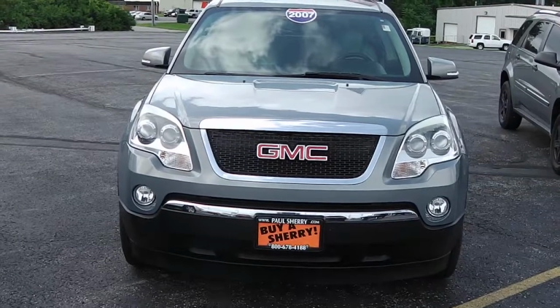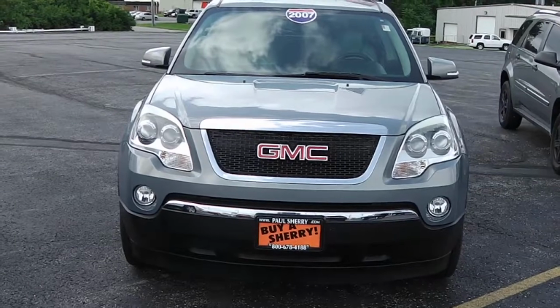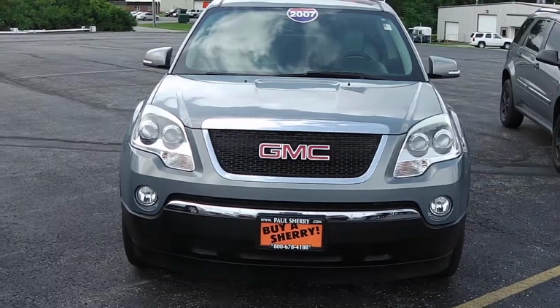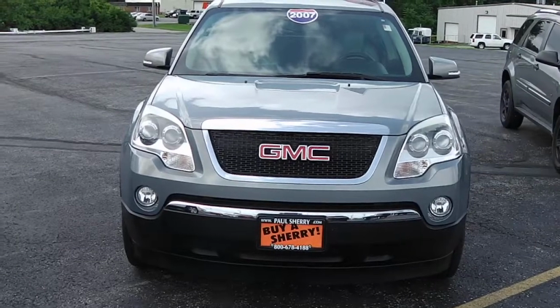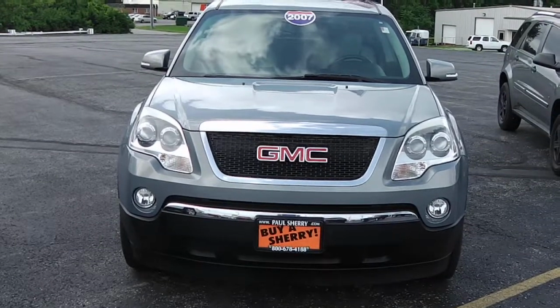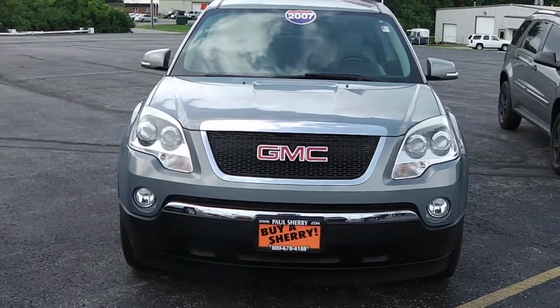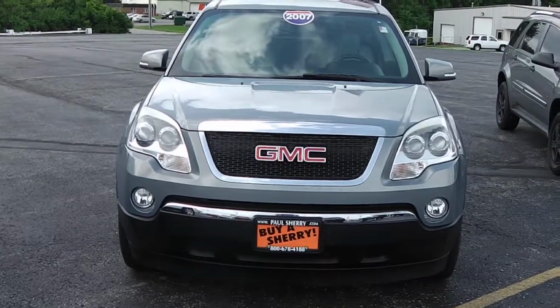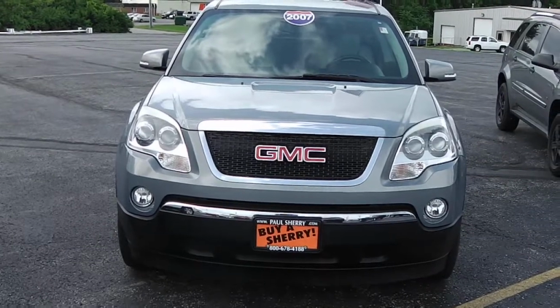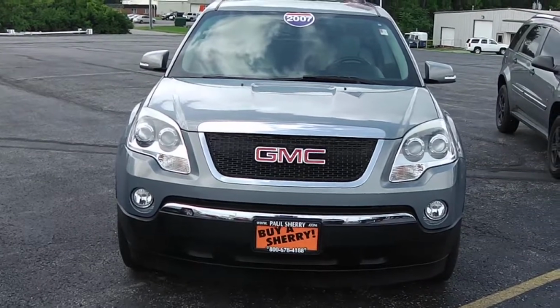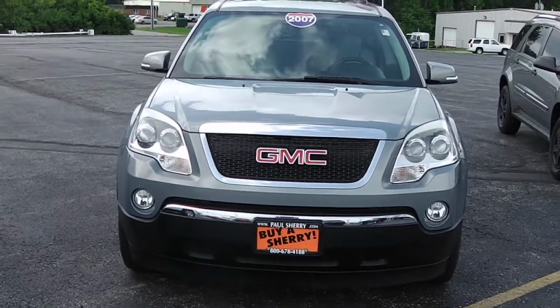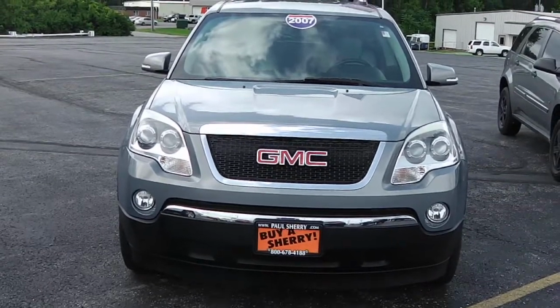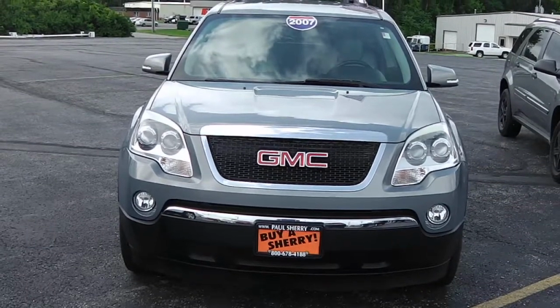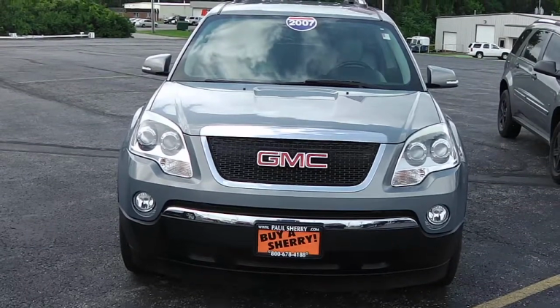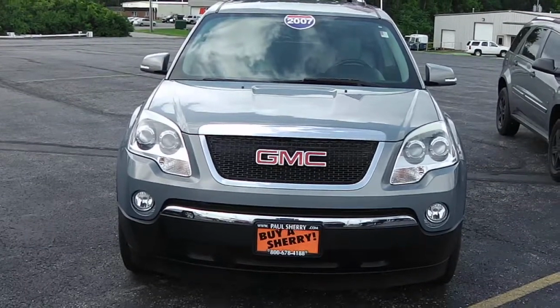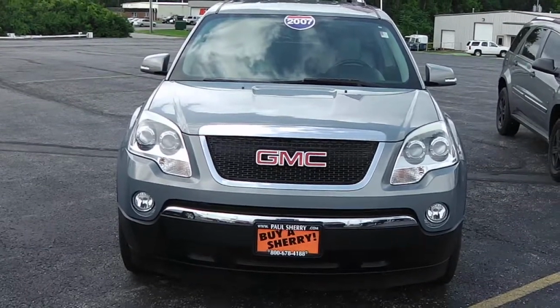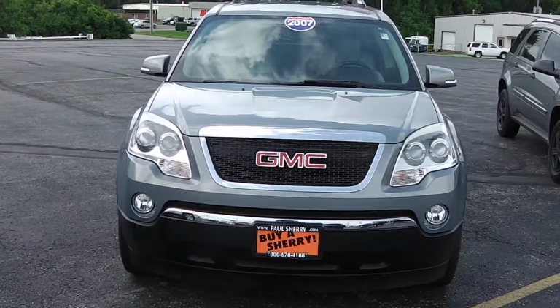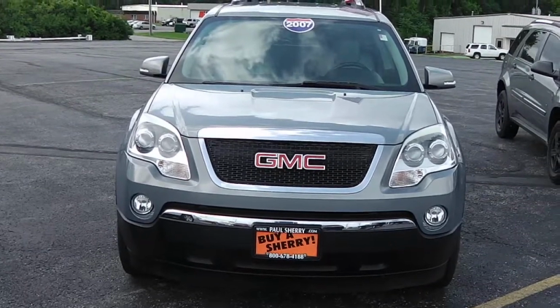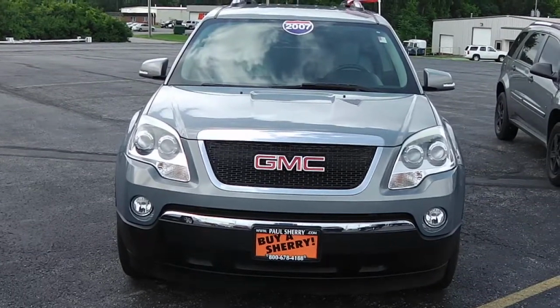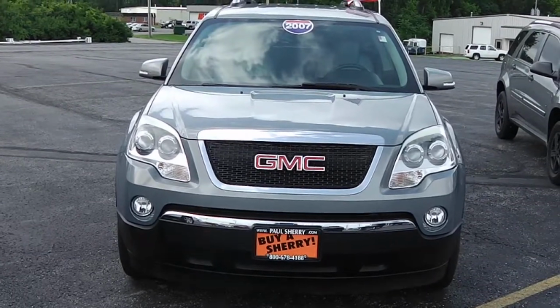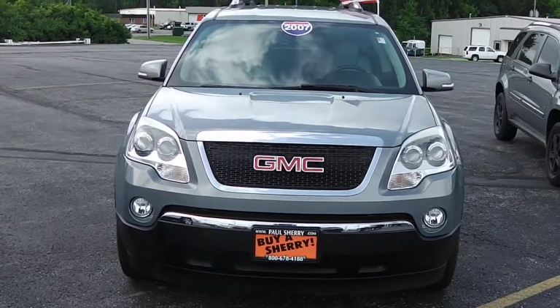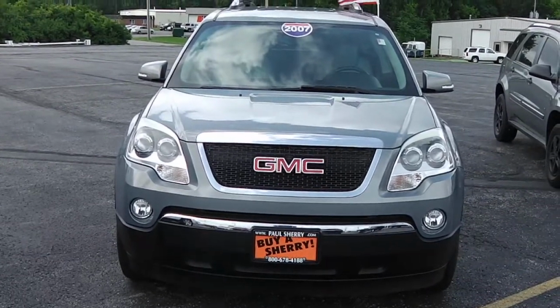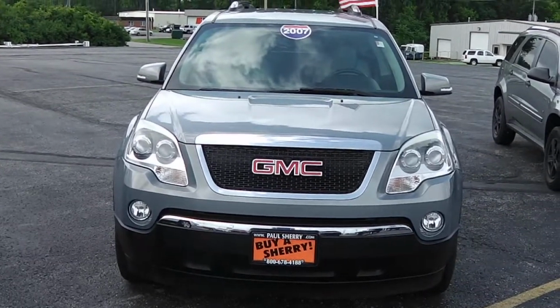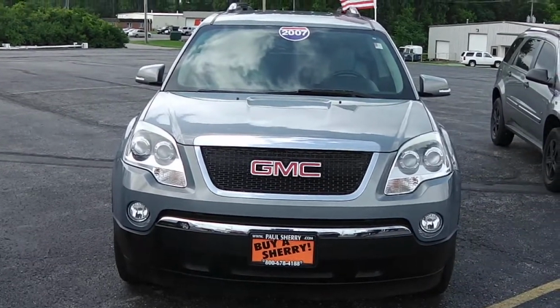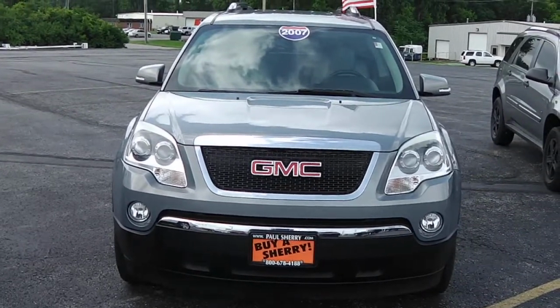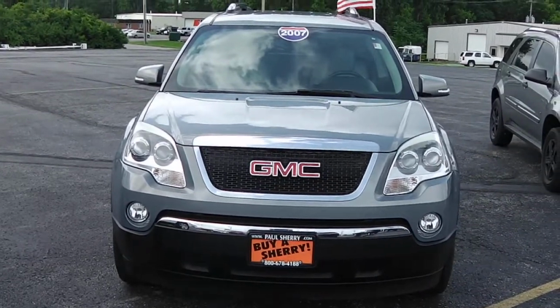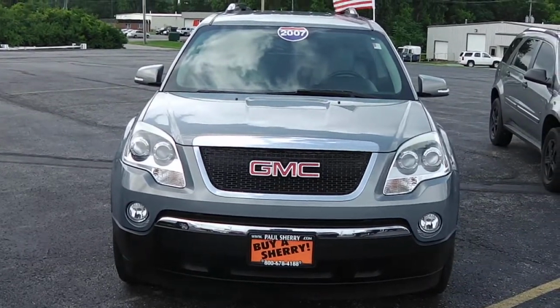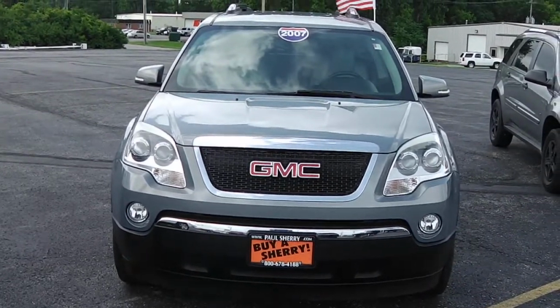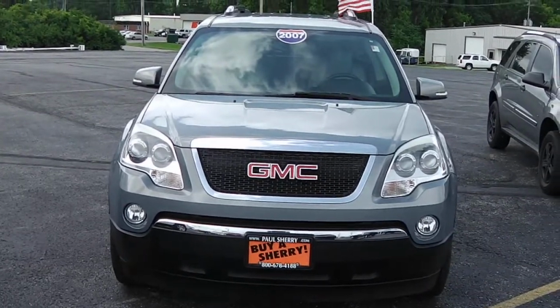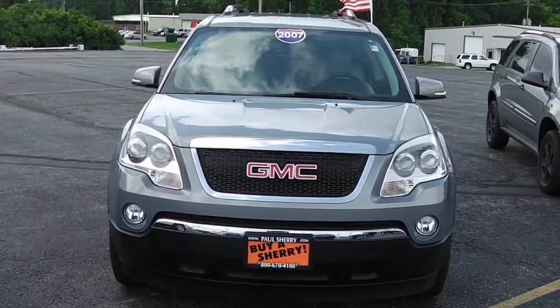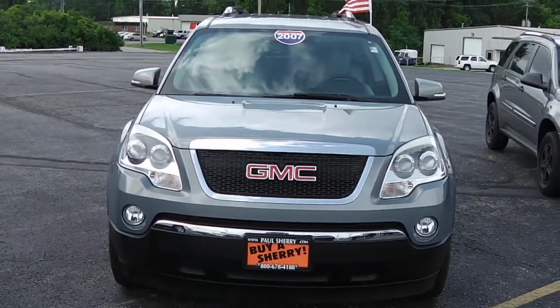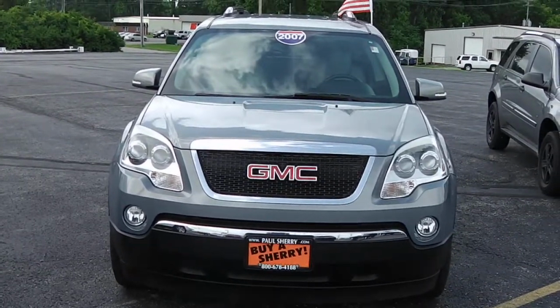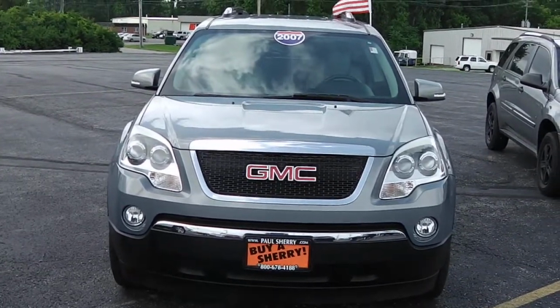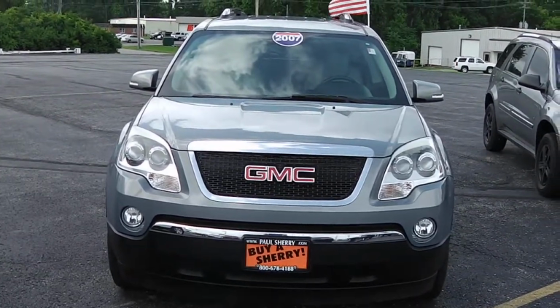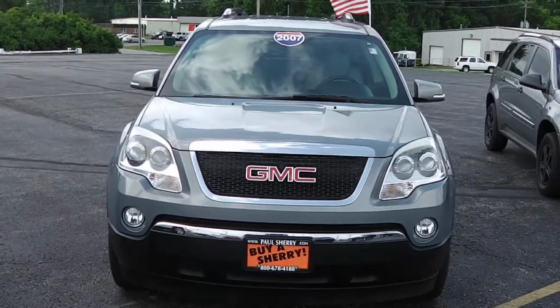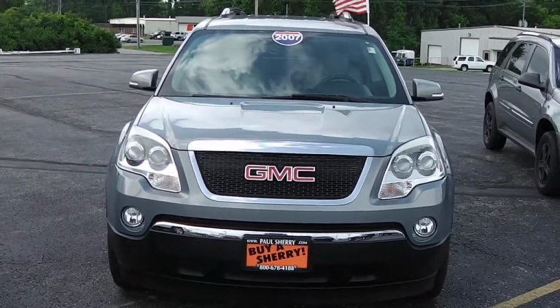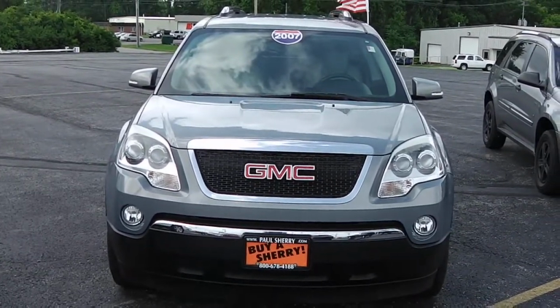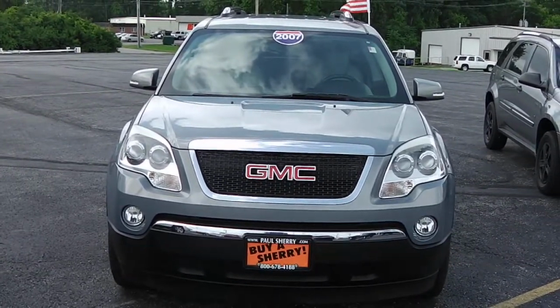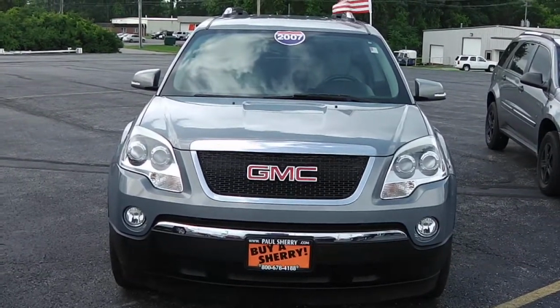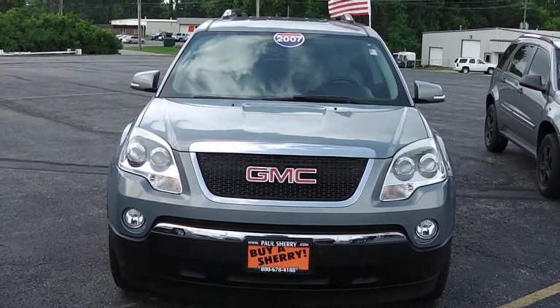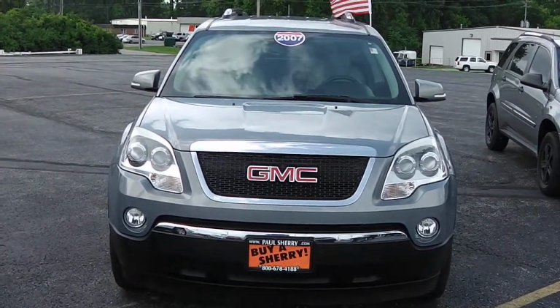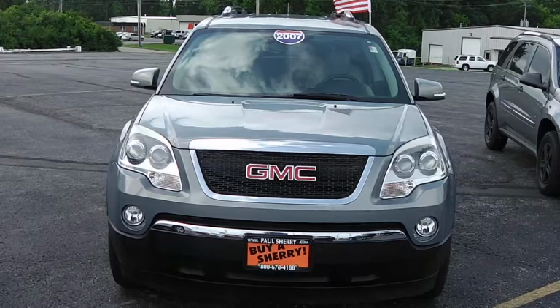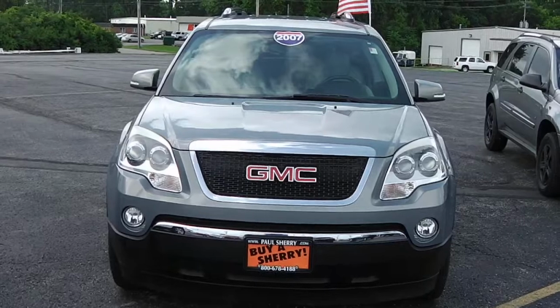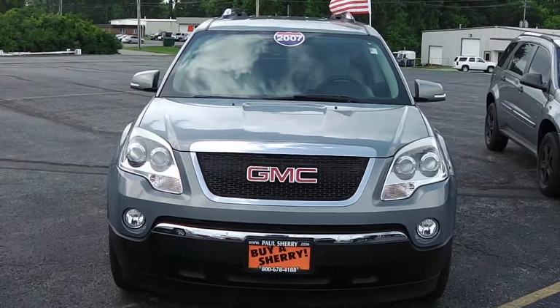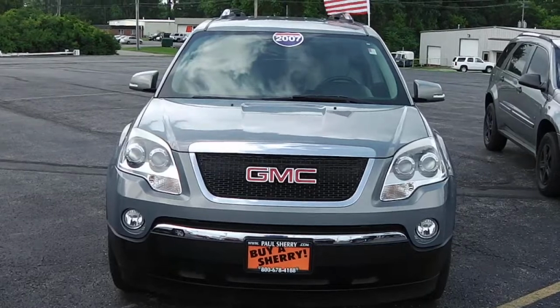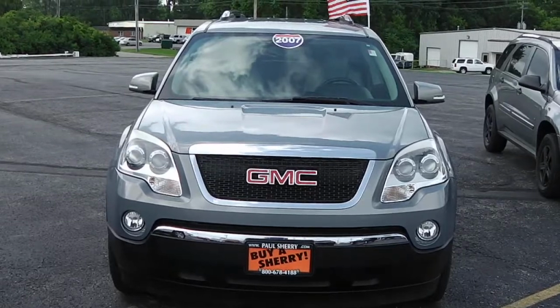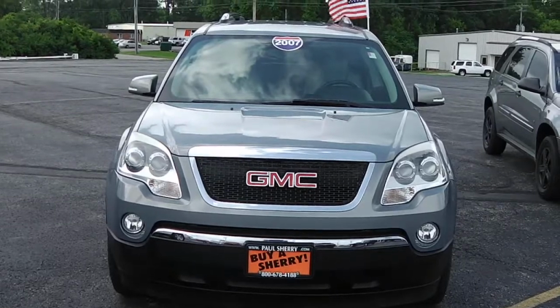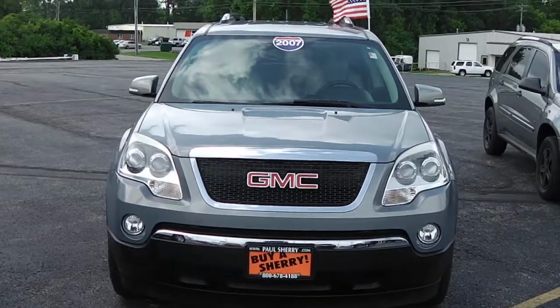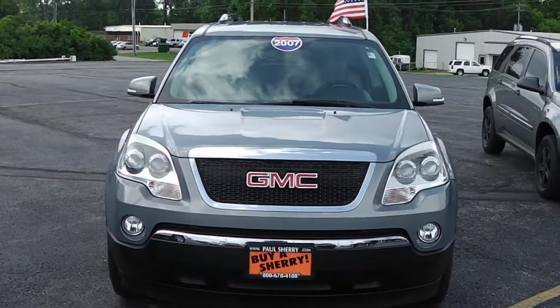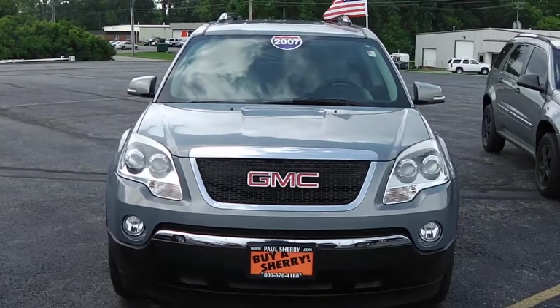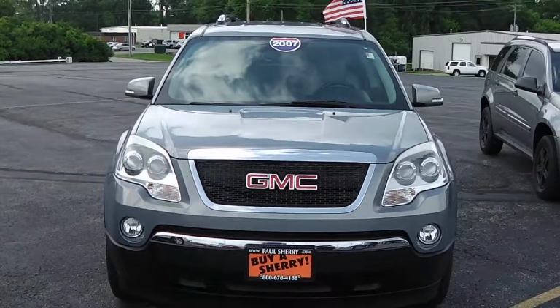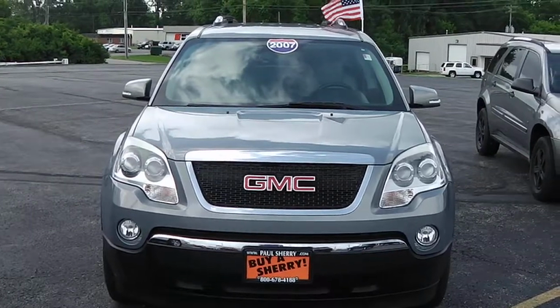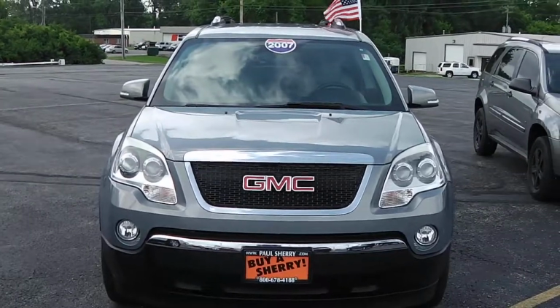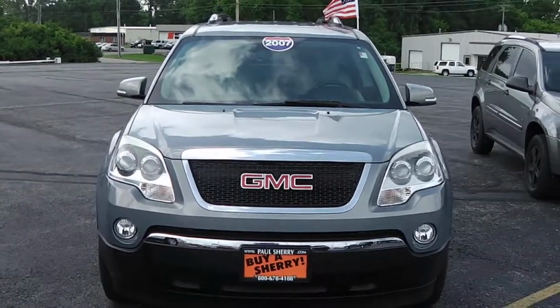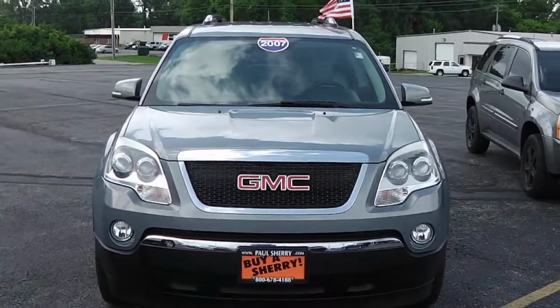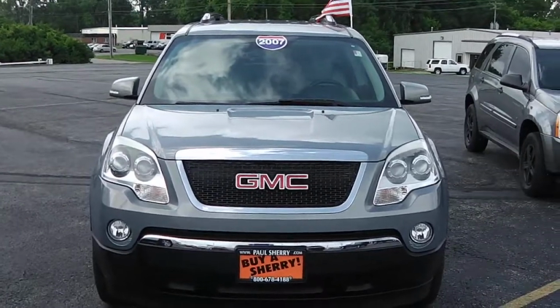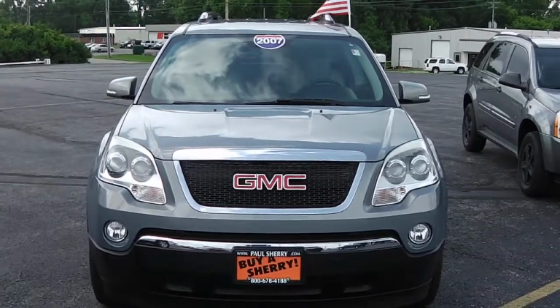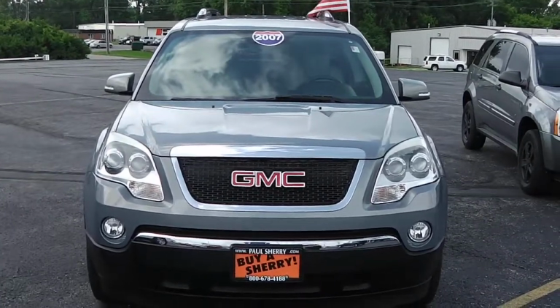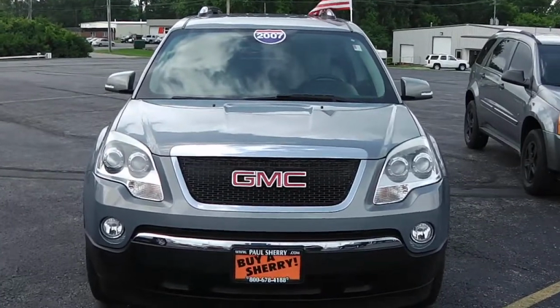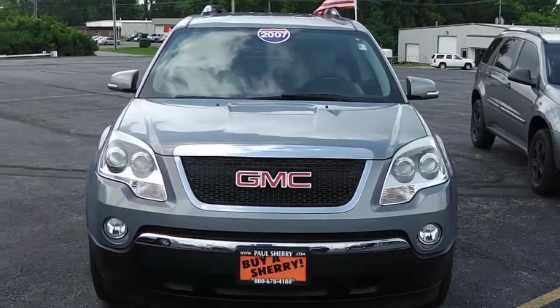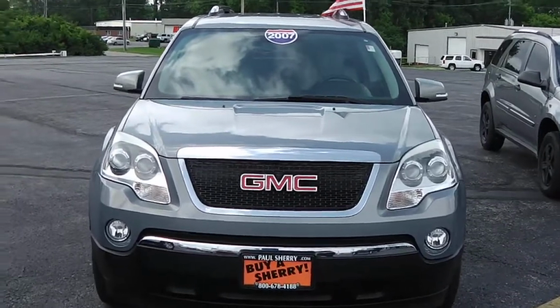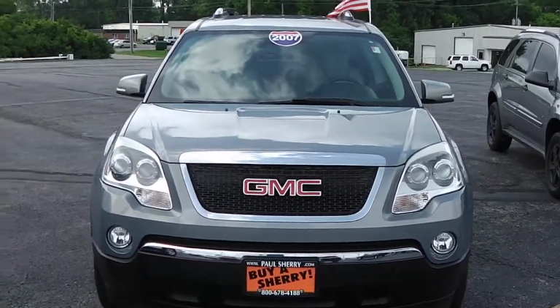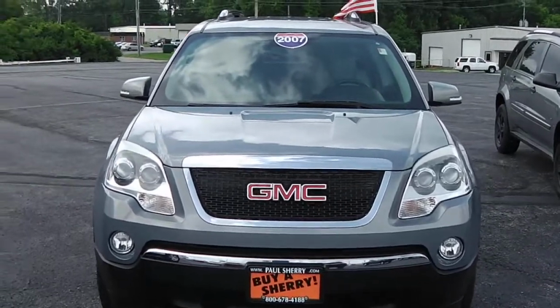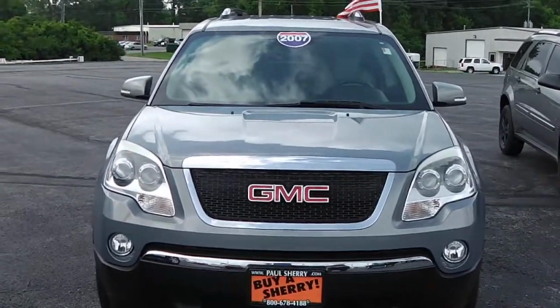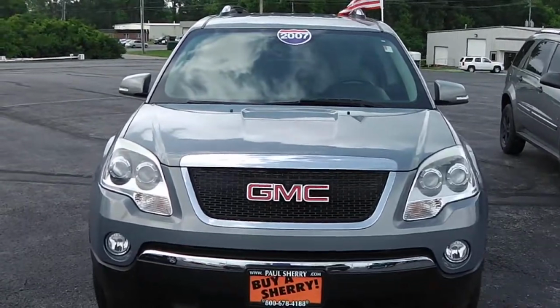Zach Smith with you here at Paul Sherry's Chrysler Jeep Dodge and Ram in Piqua, Ohio. Here we're looking at a 2007 GMC Acadia.